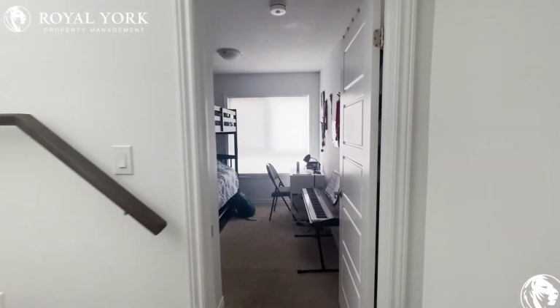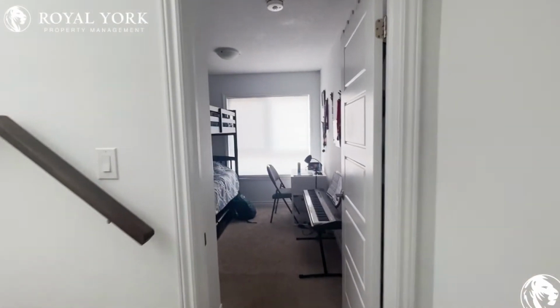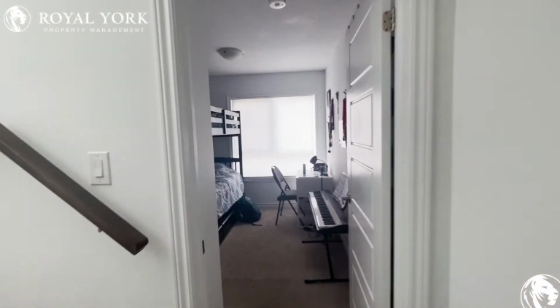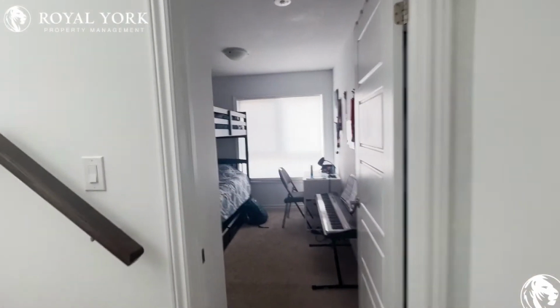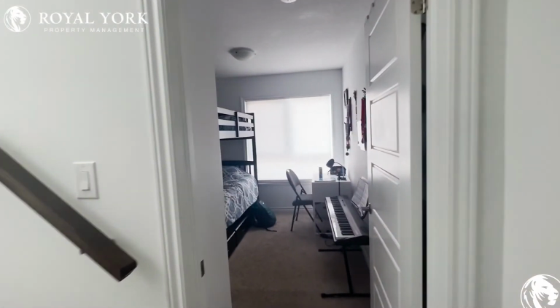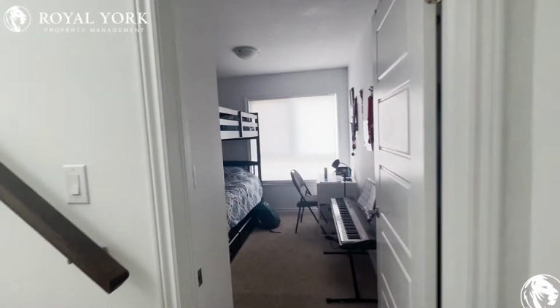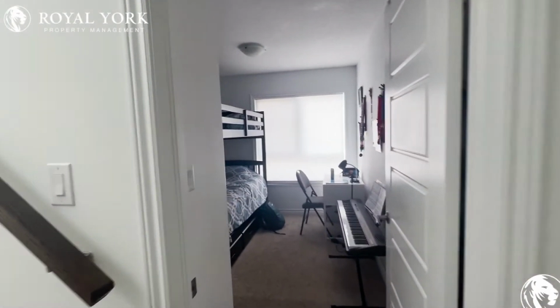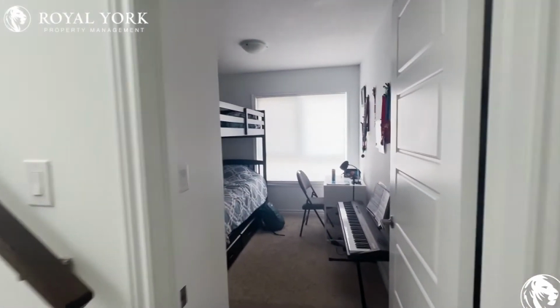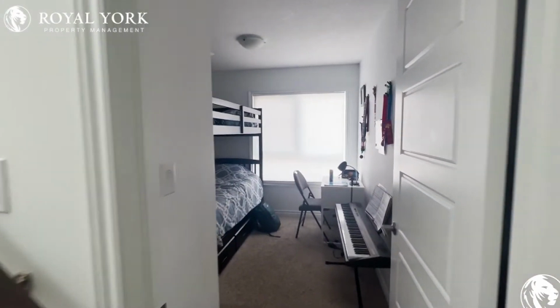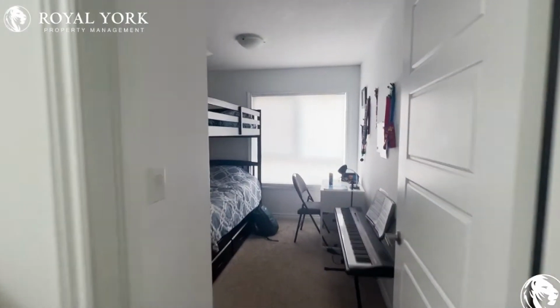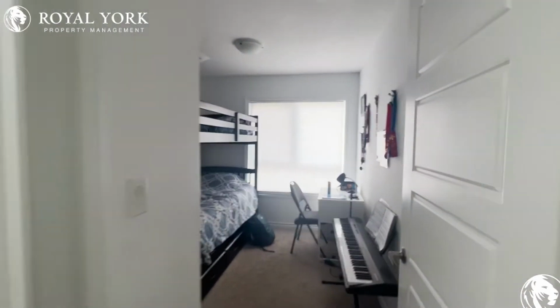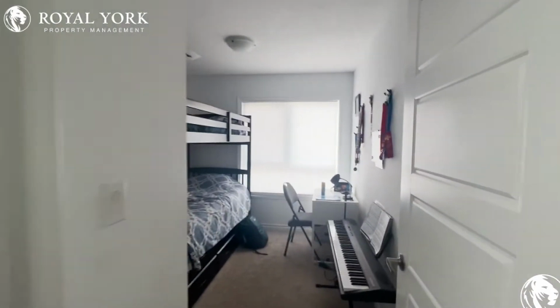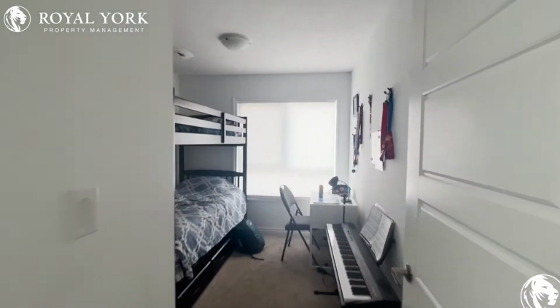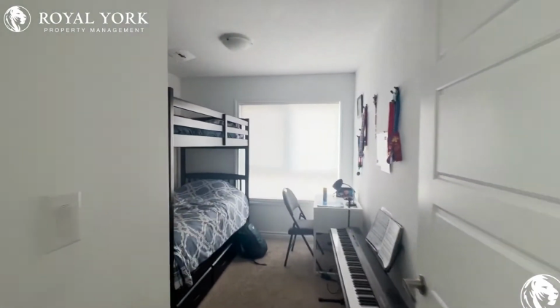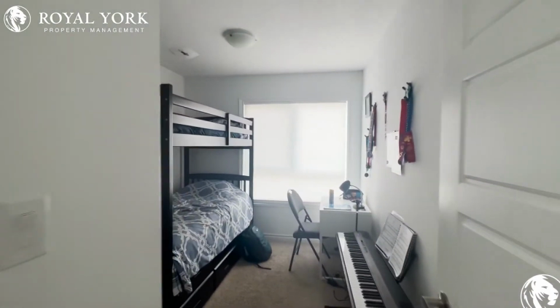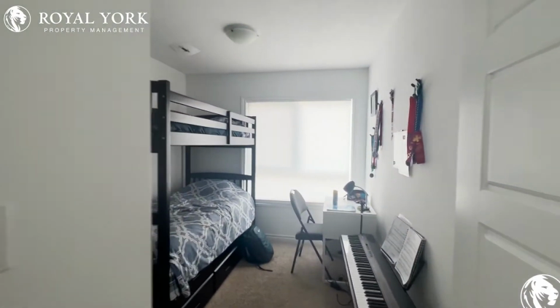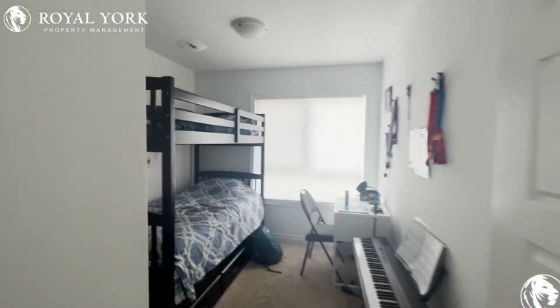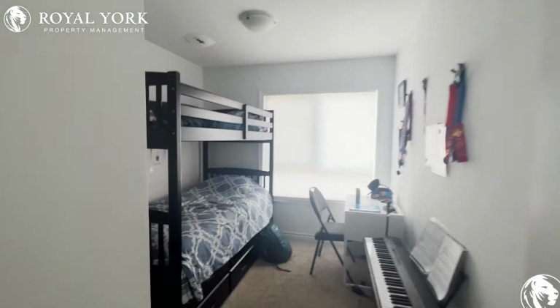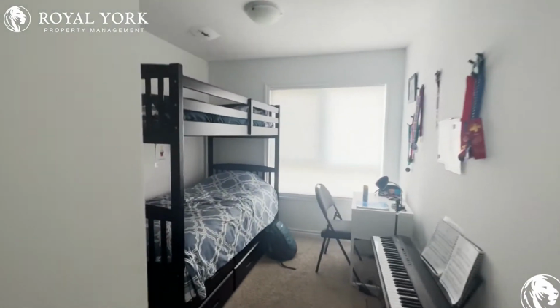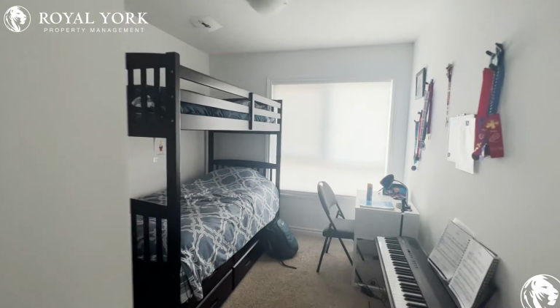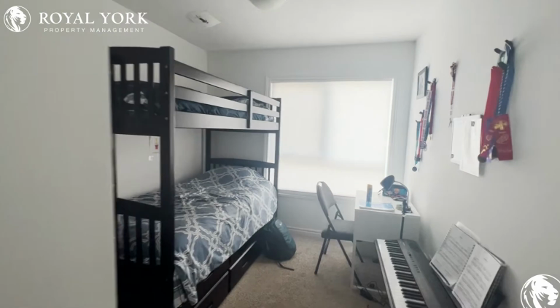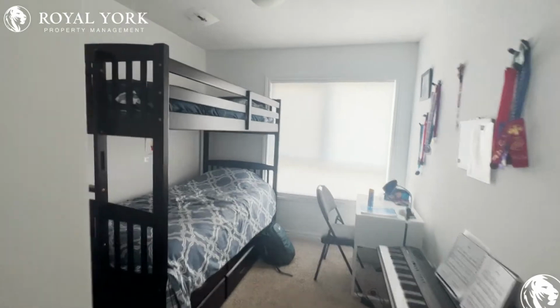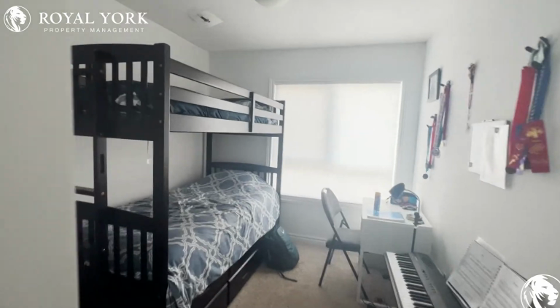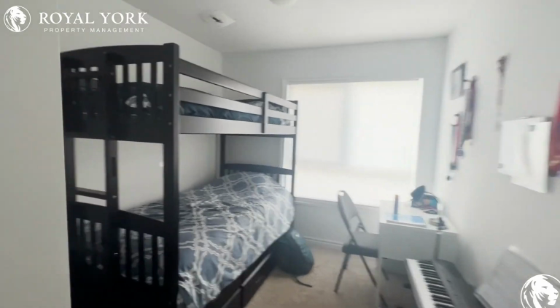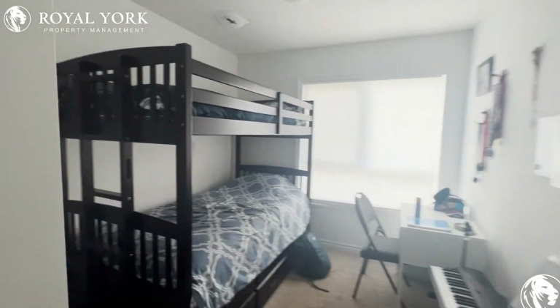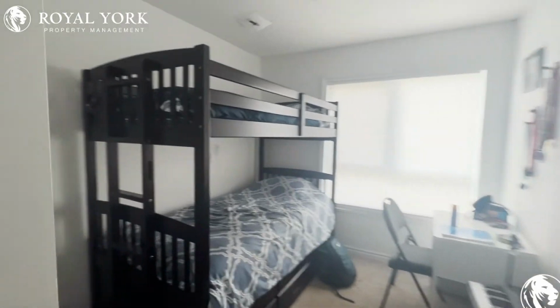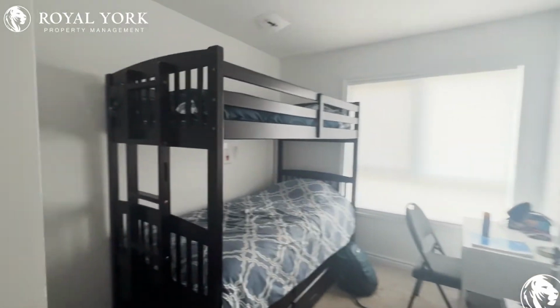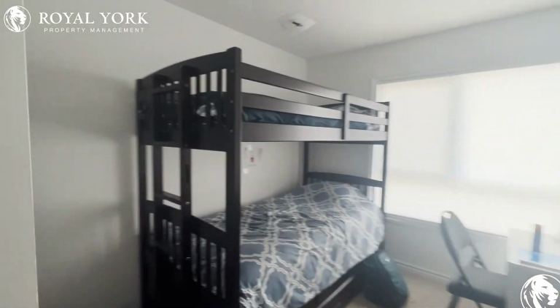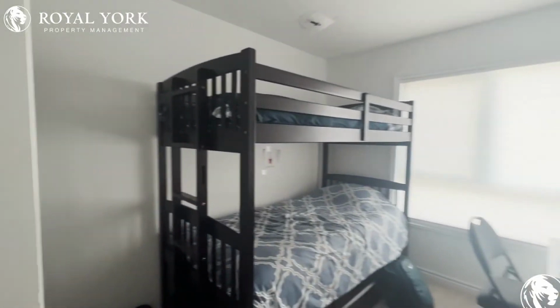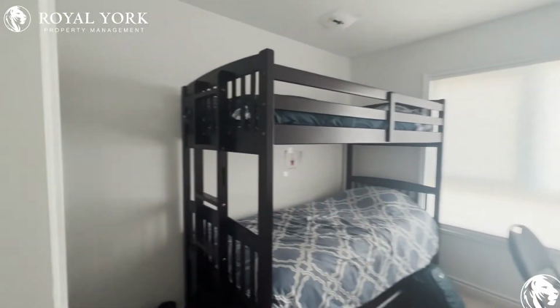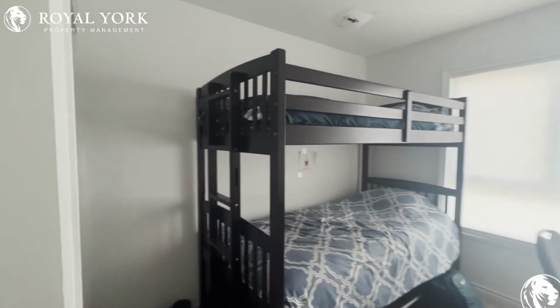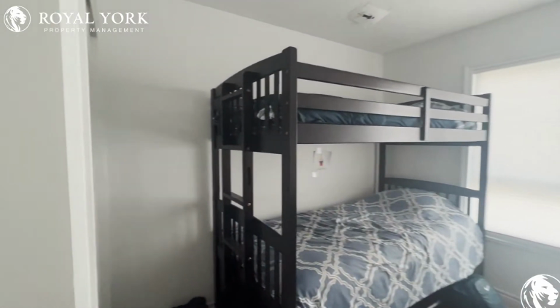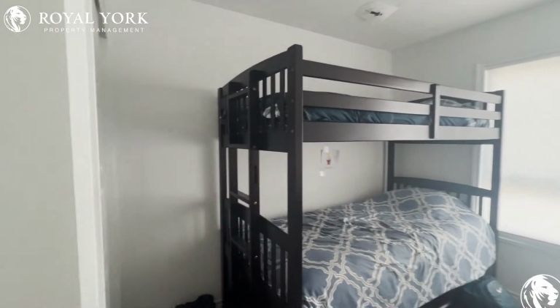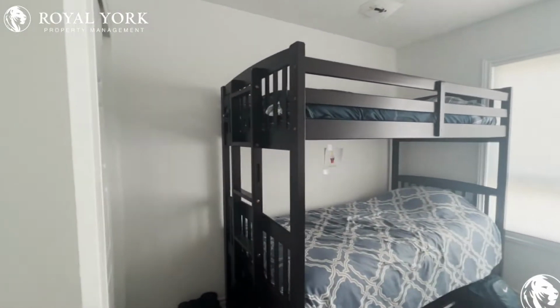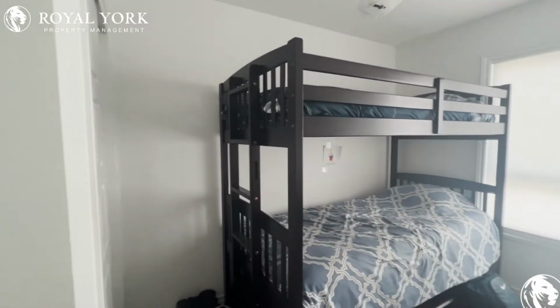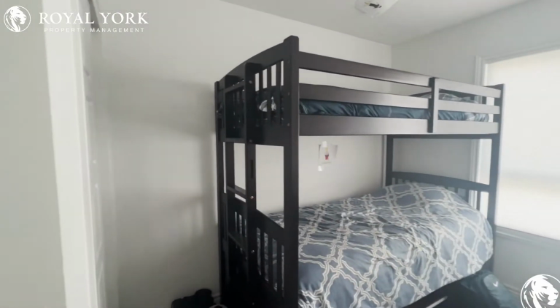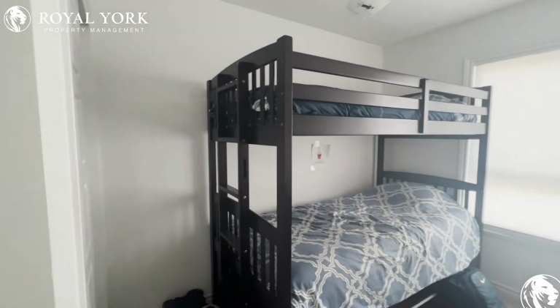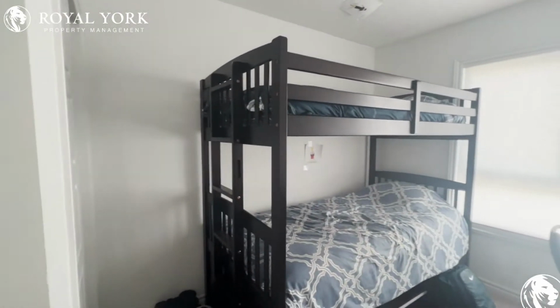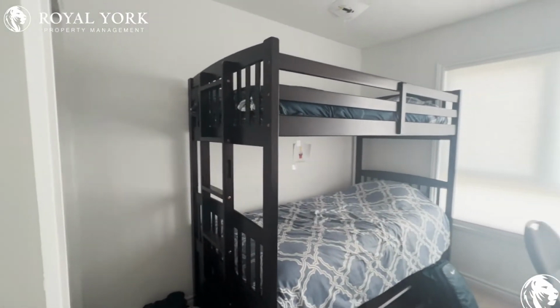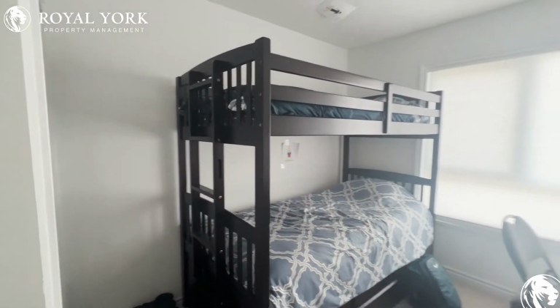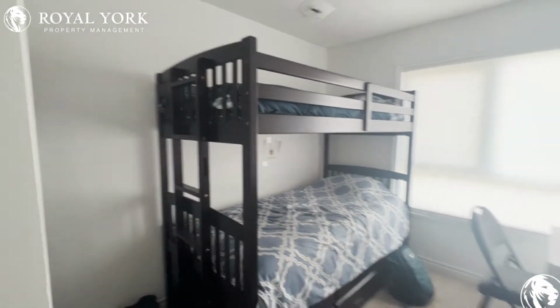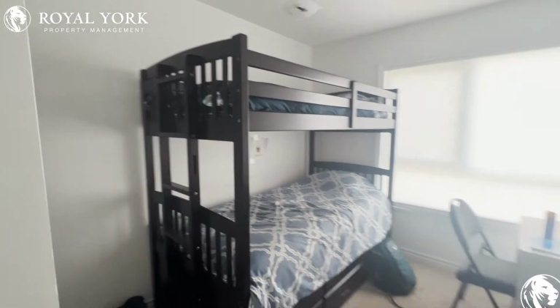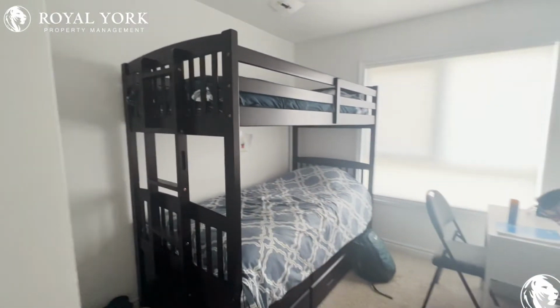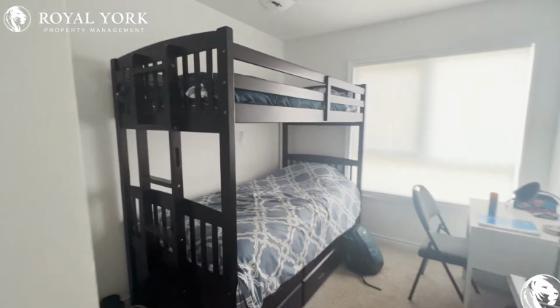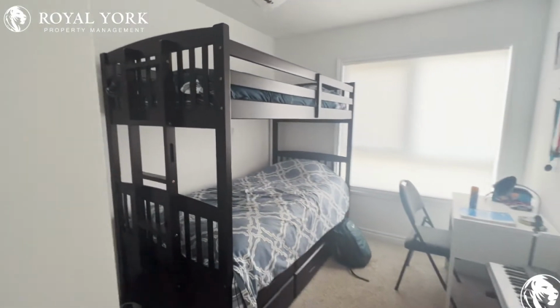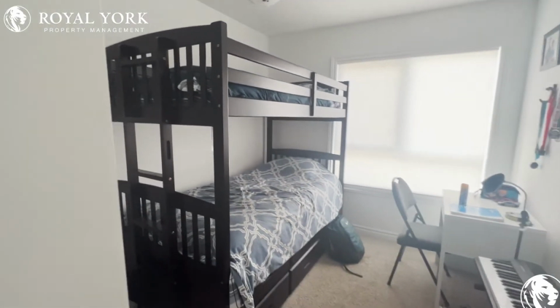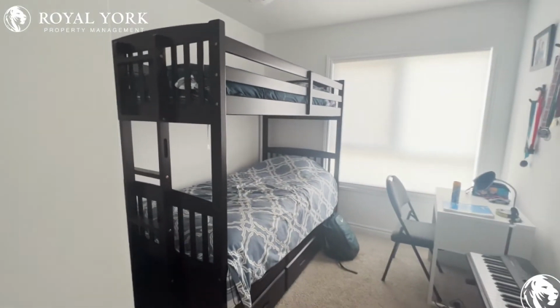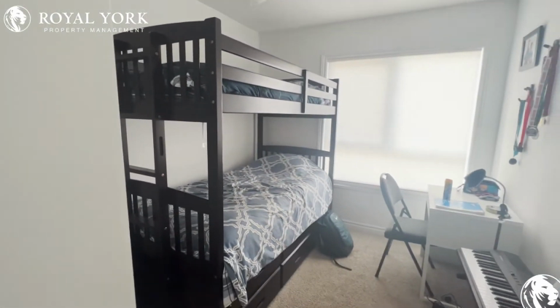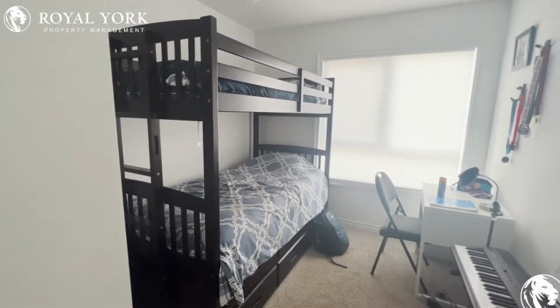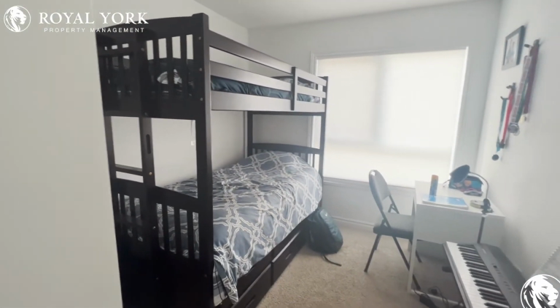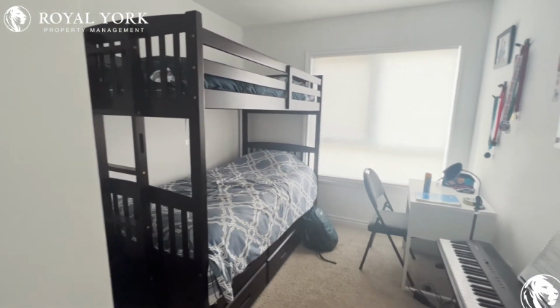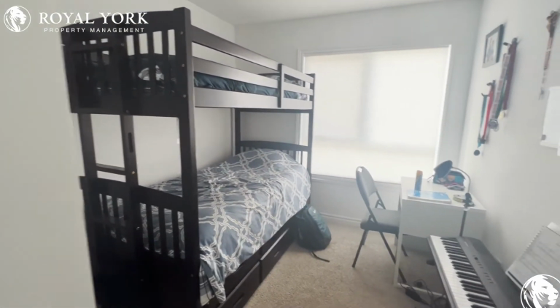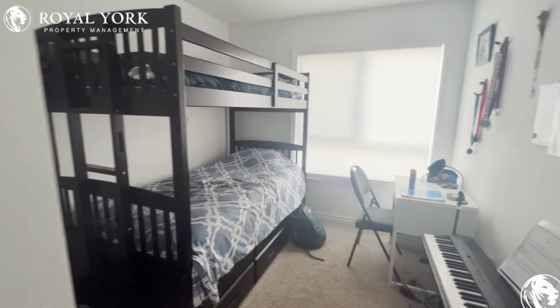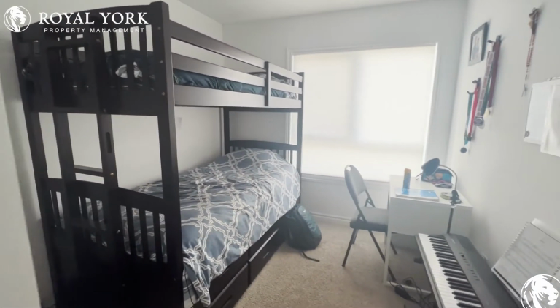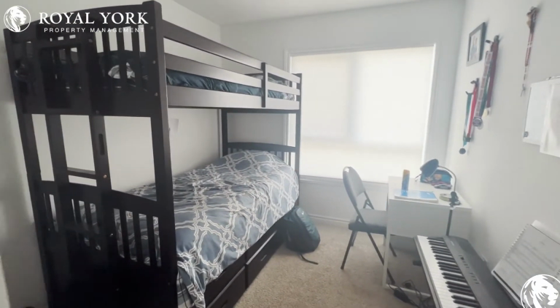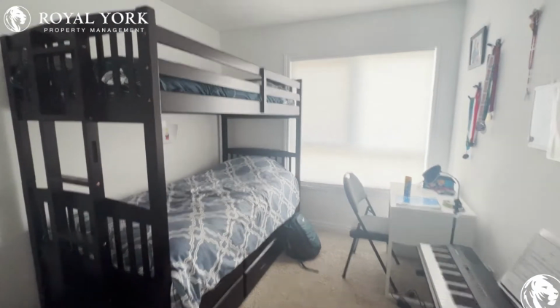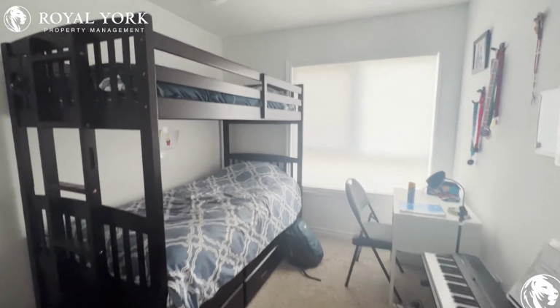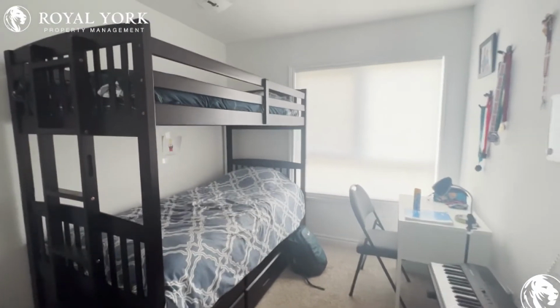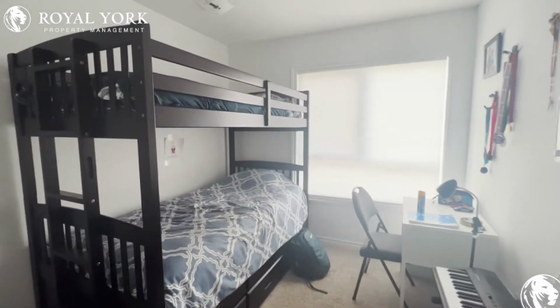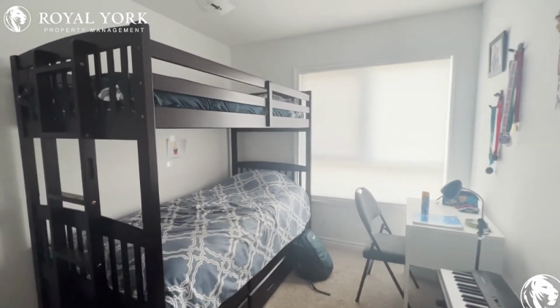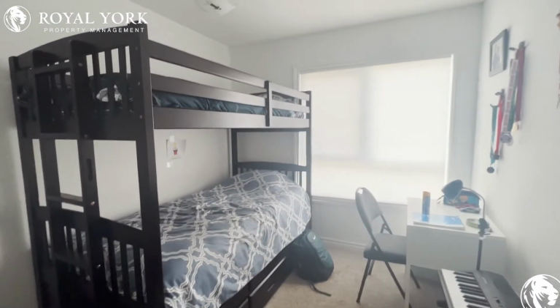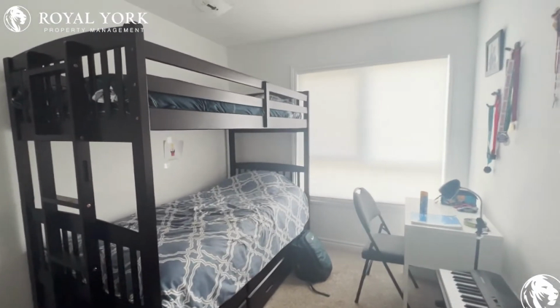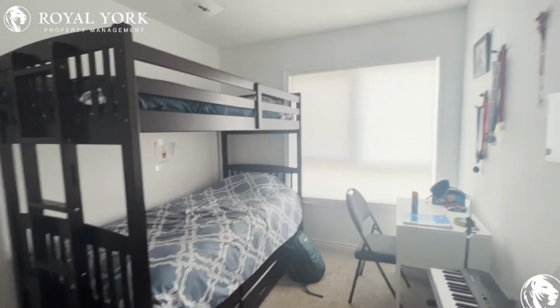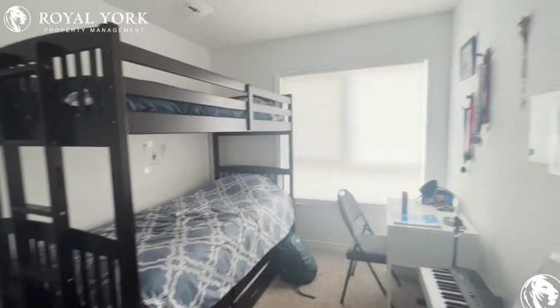Our first bedroom, as you can see here by the previous tenant, is perfect for a bunk bed or a single.